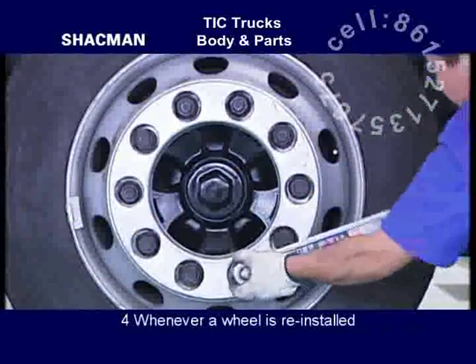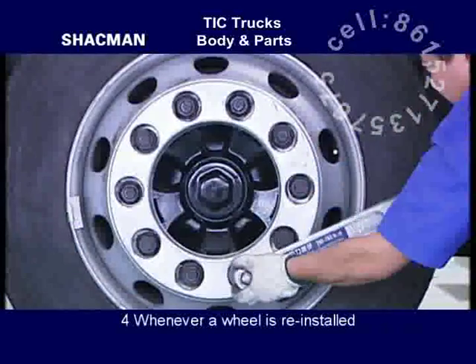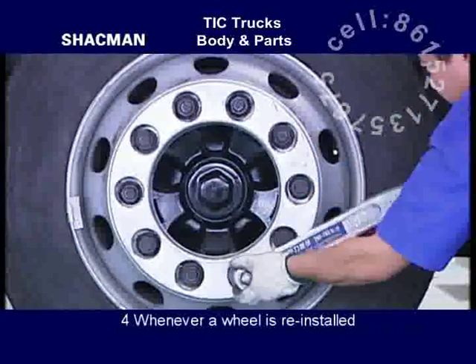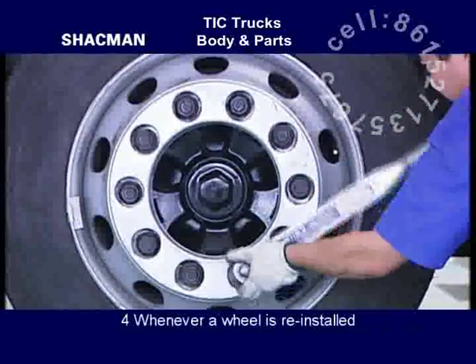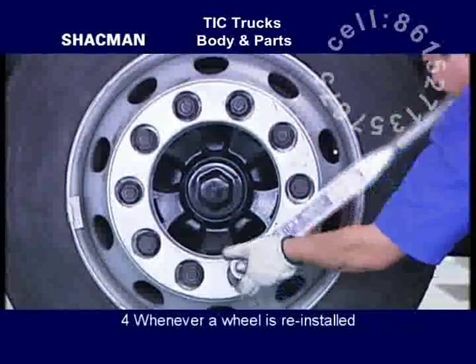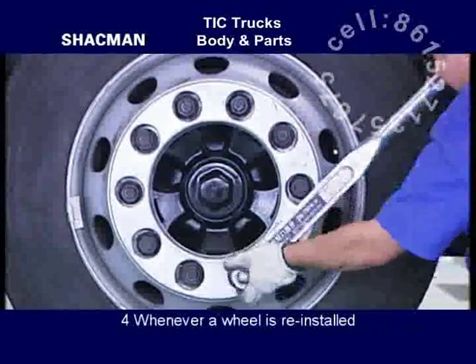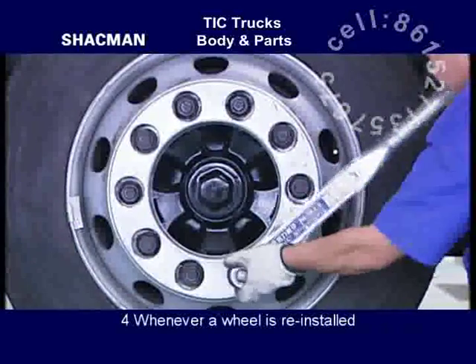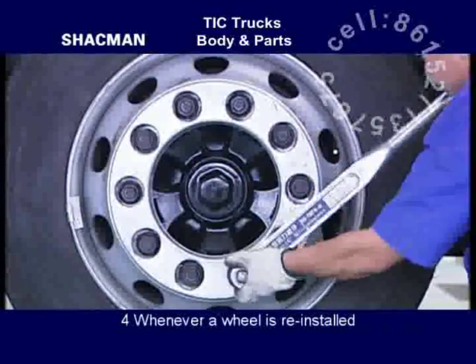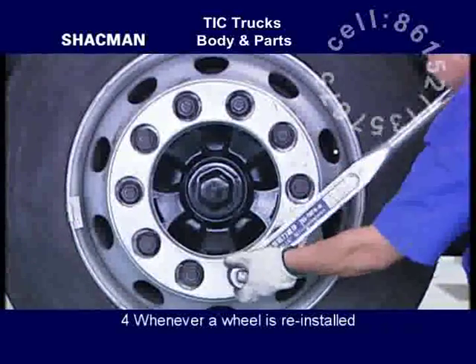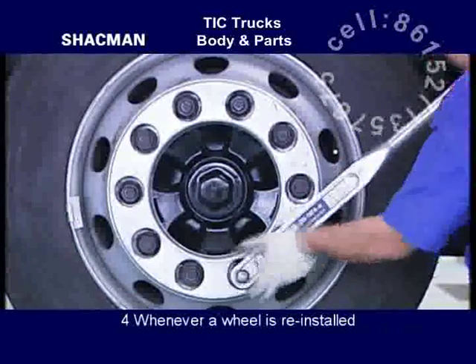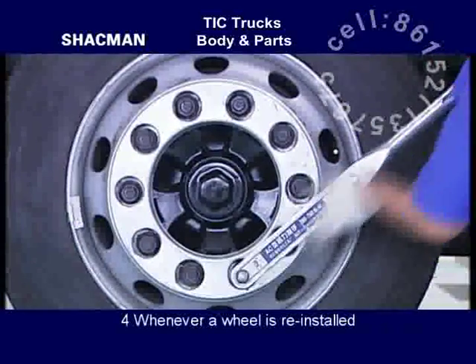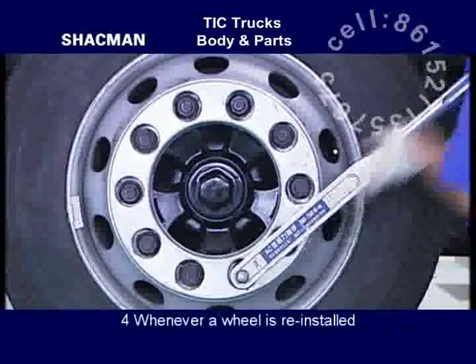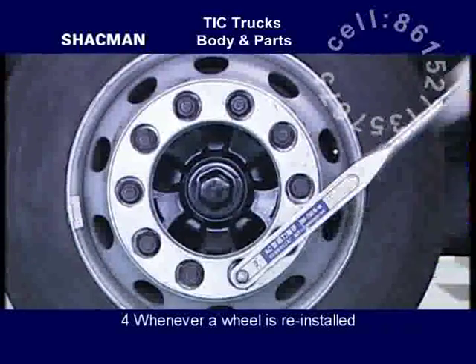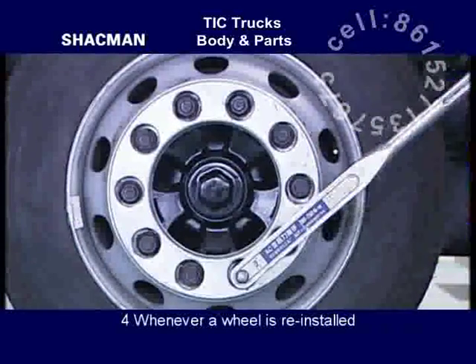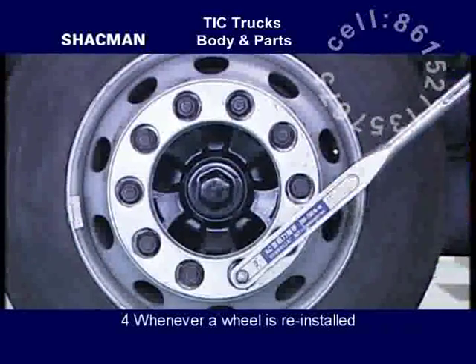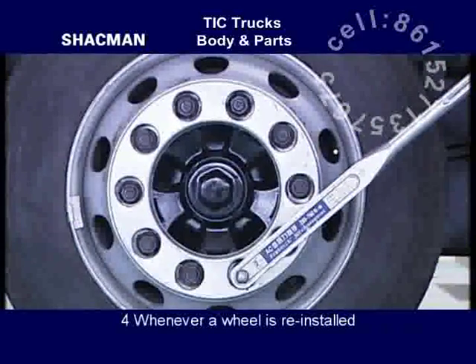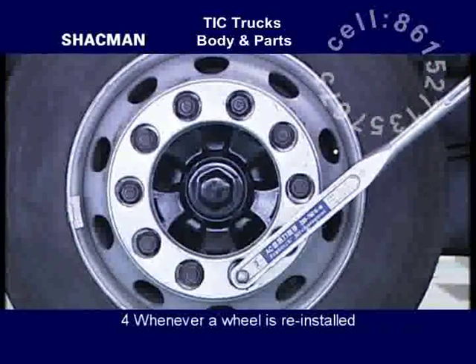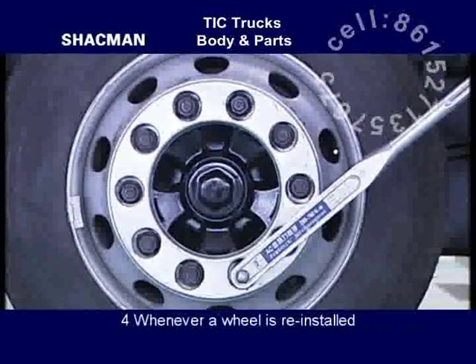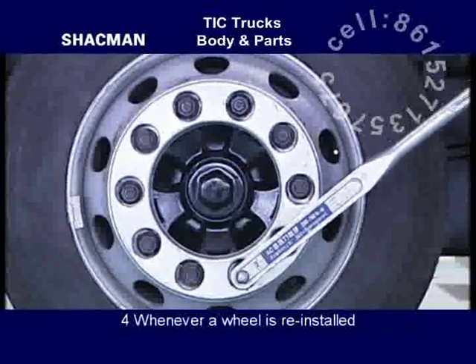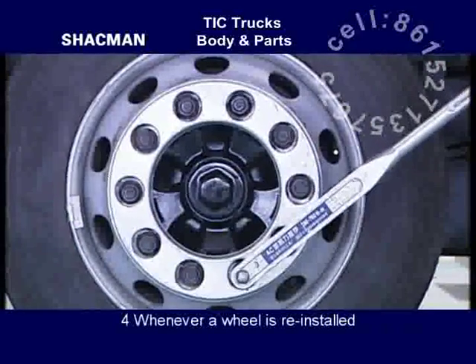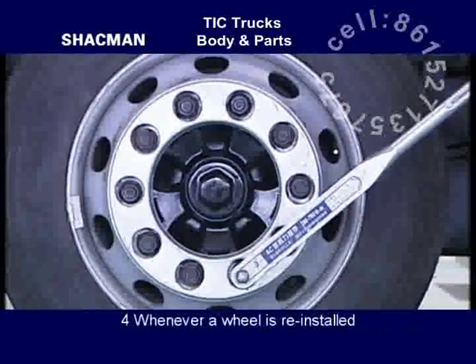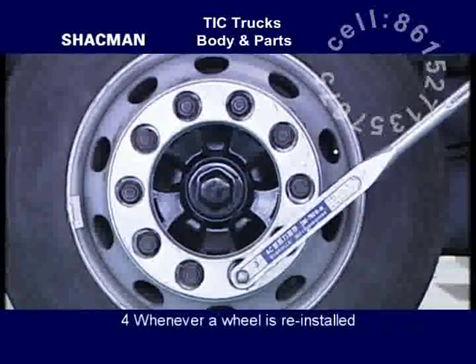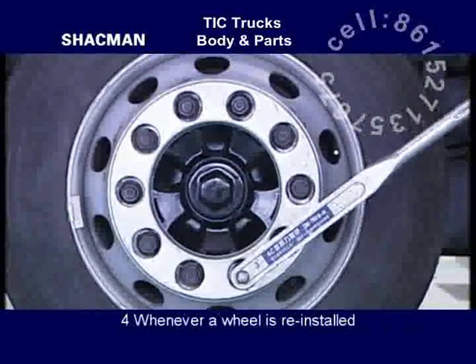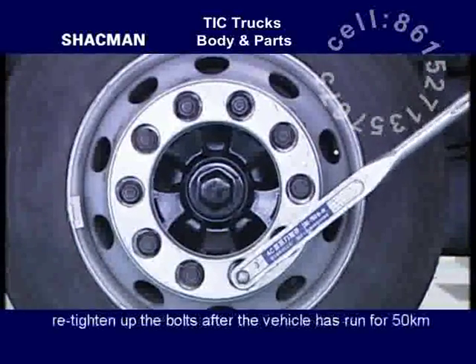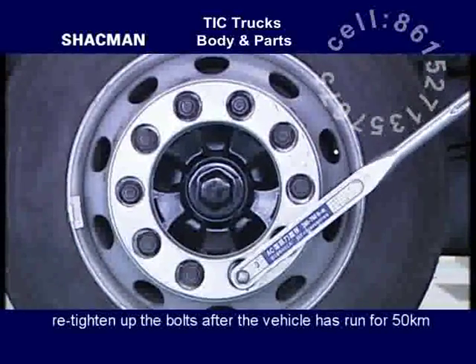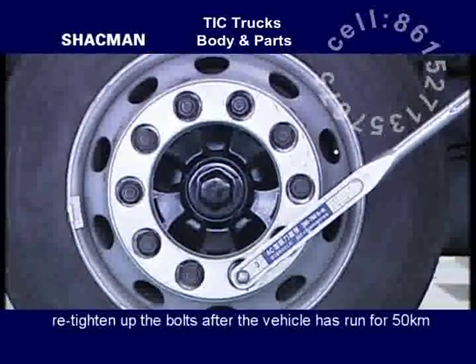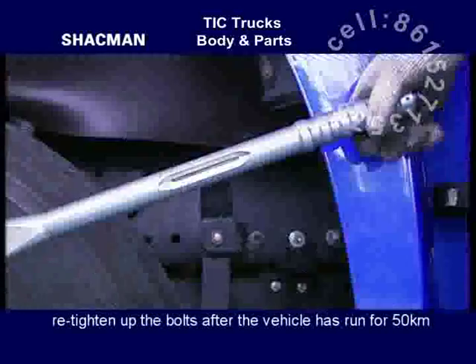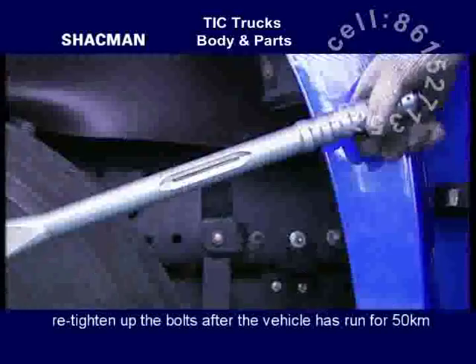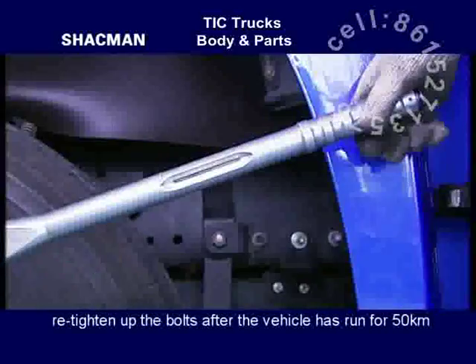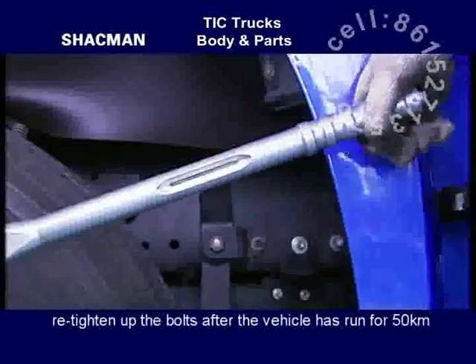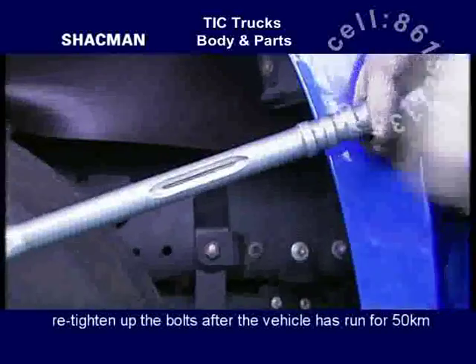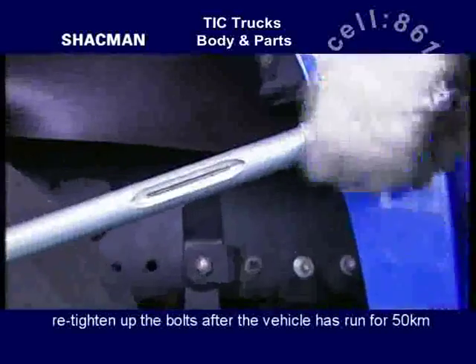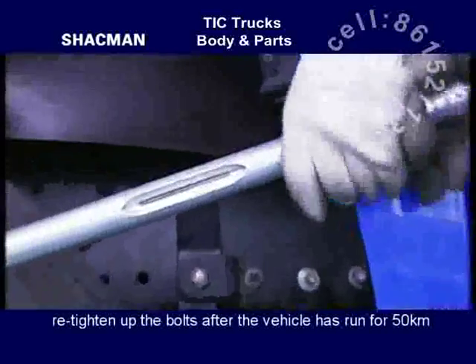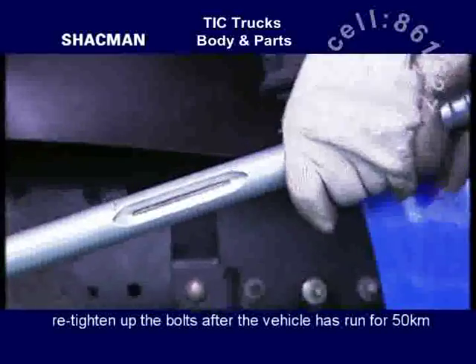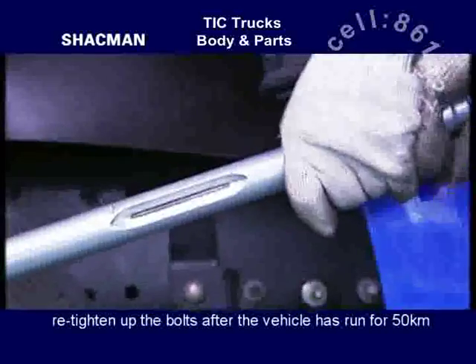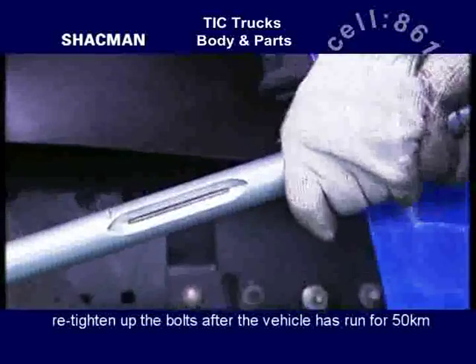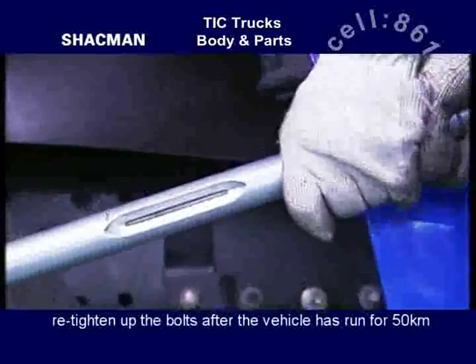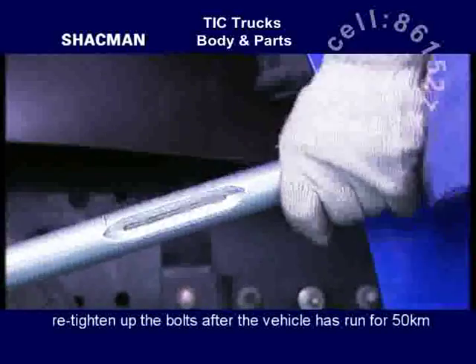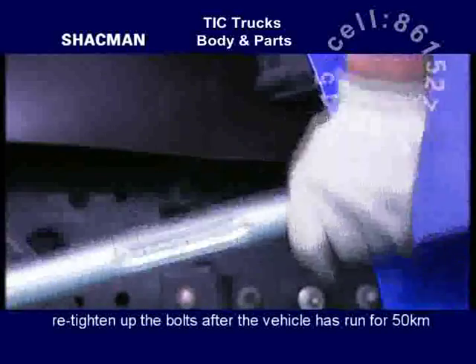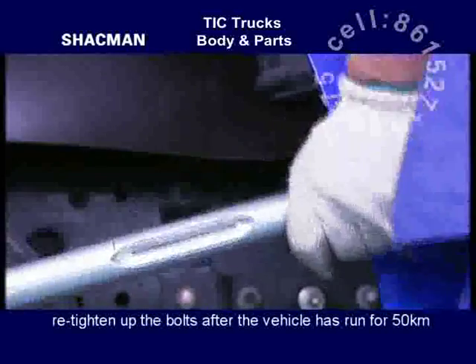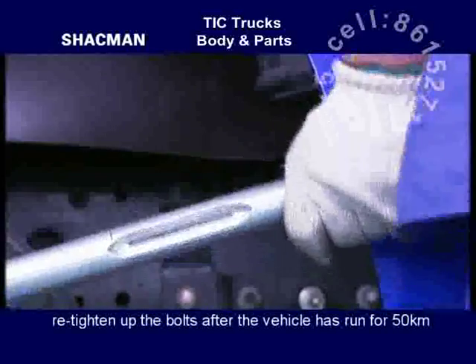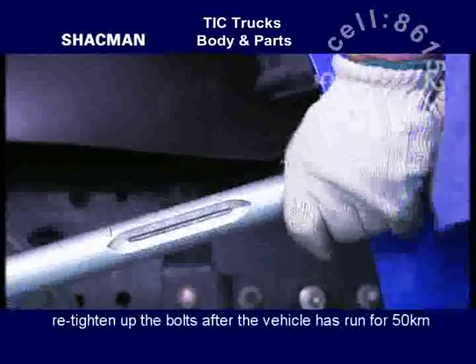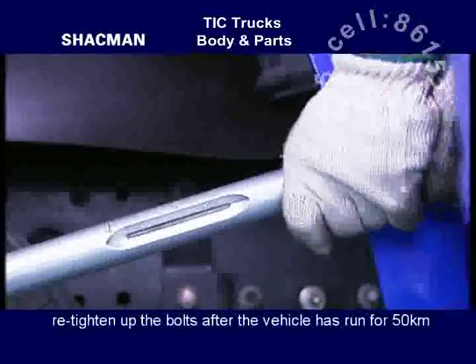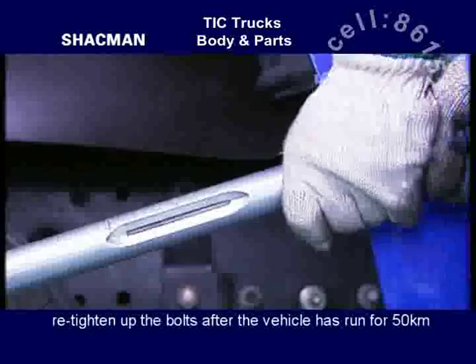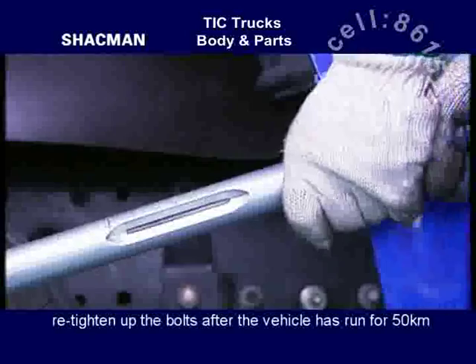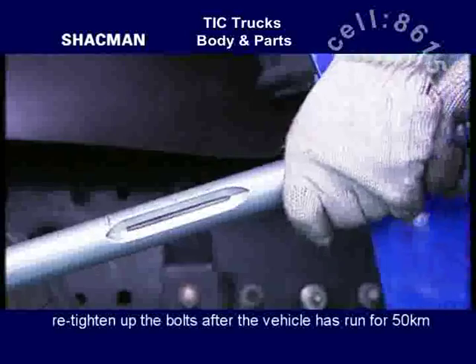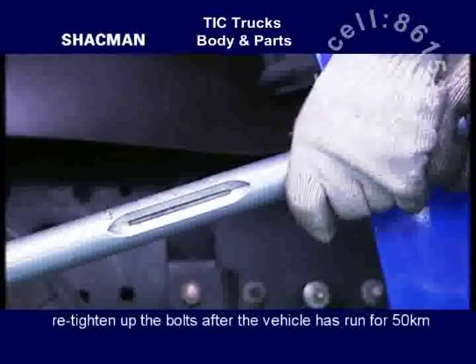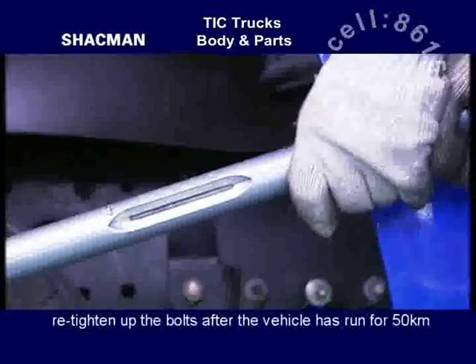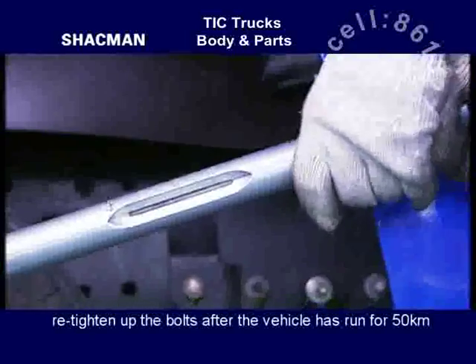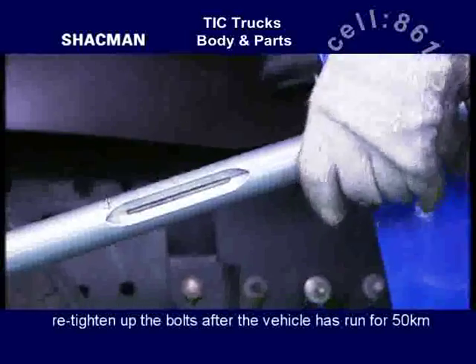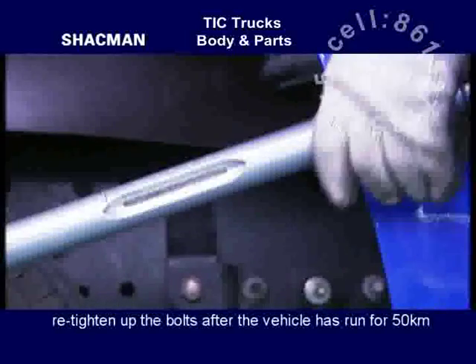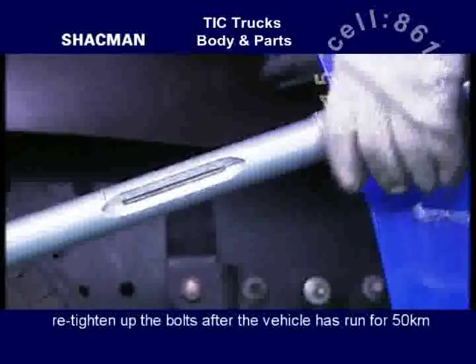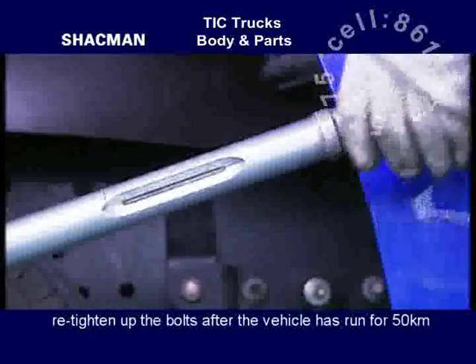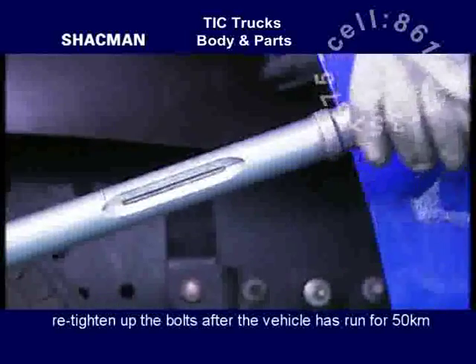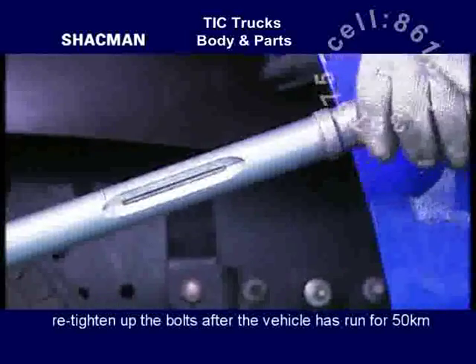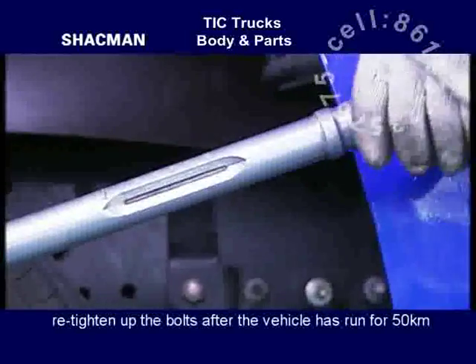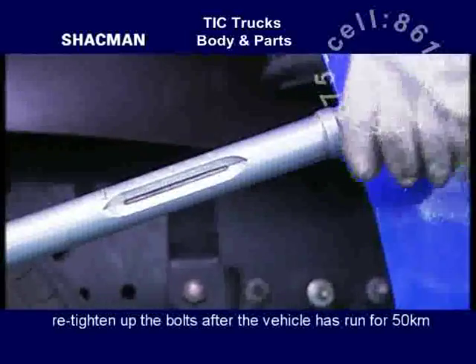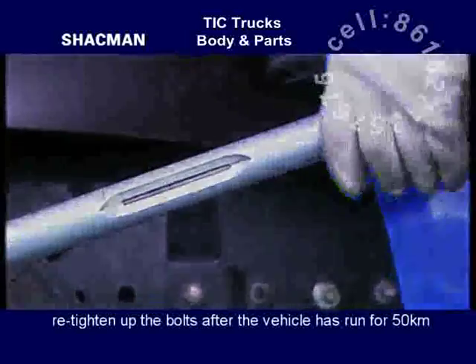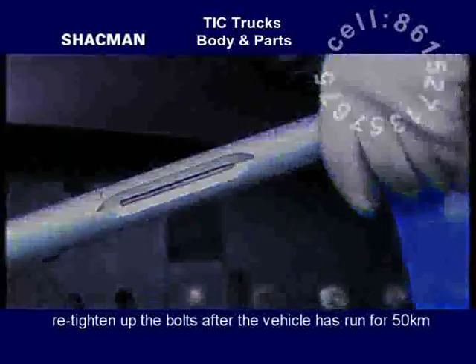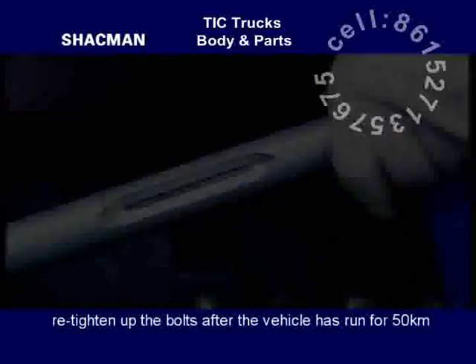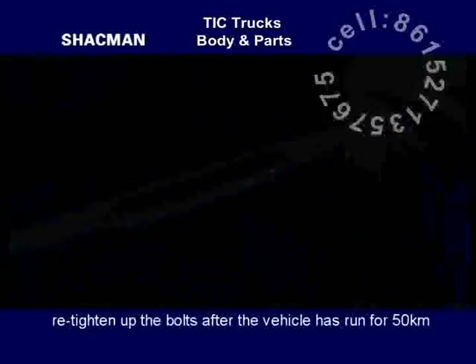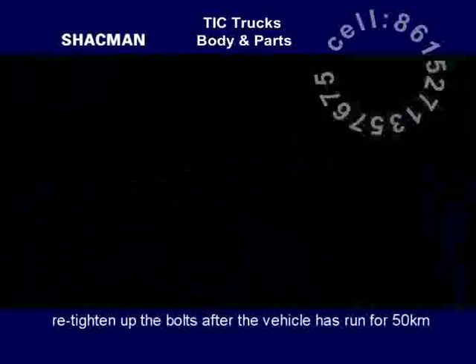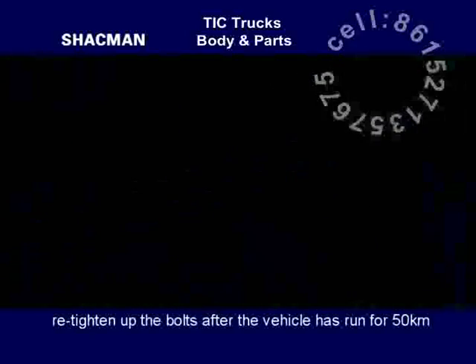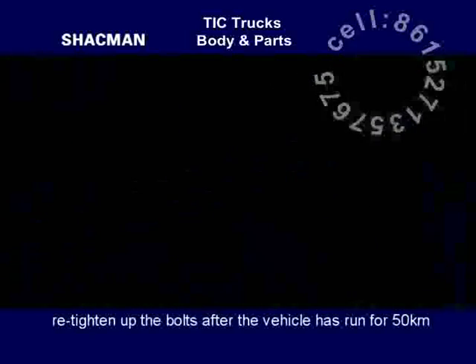Whenever a wheel is reinstalled, re-tighten up the bolts after the vehicle has run for 50 km.